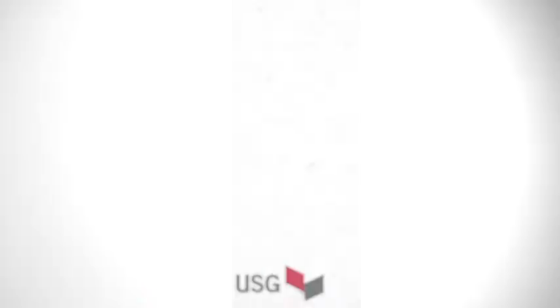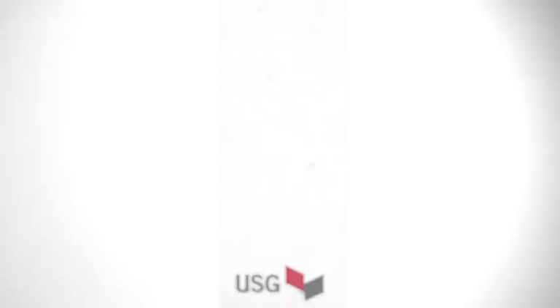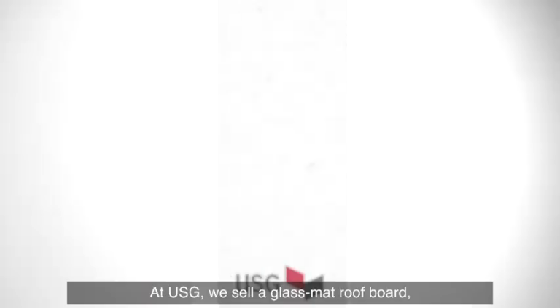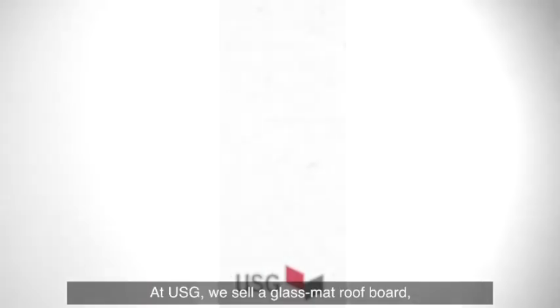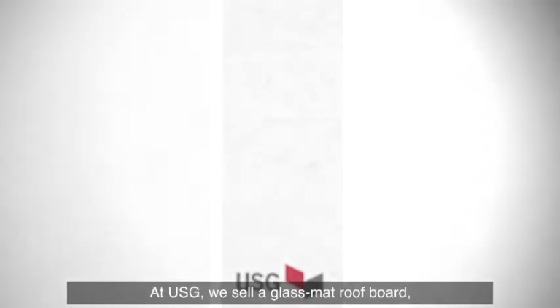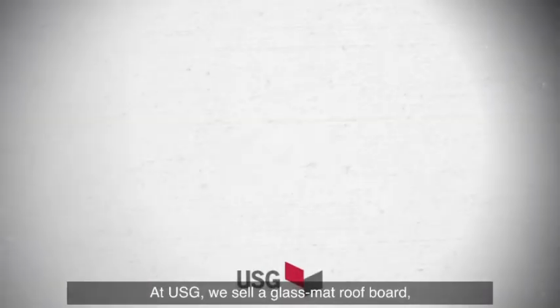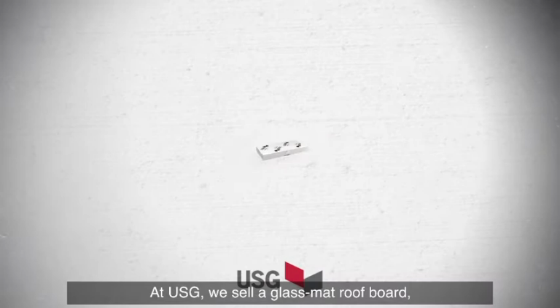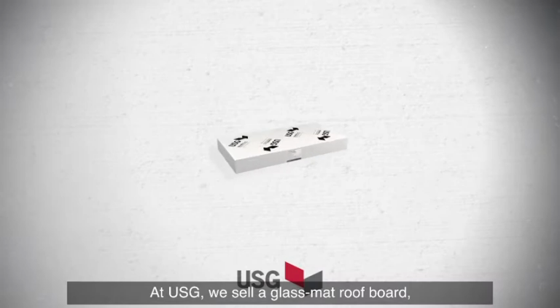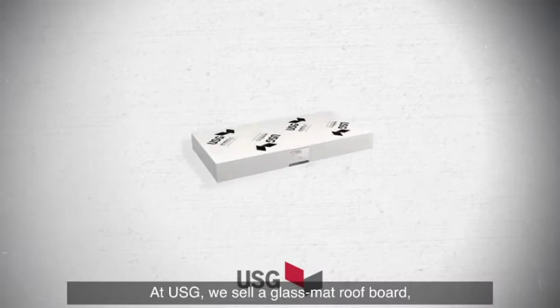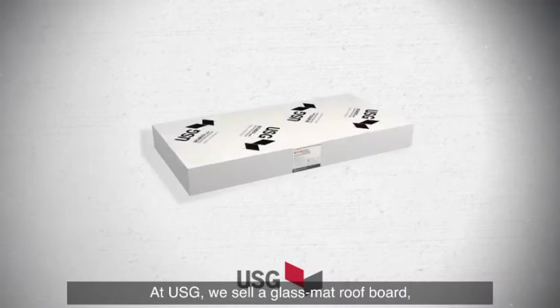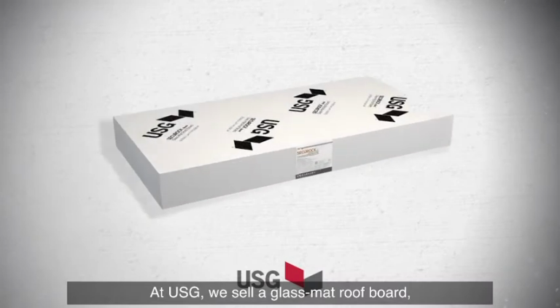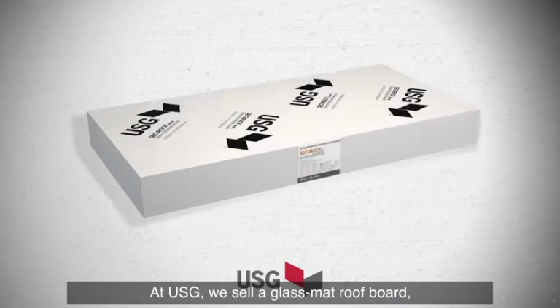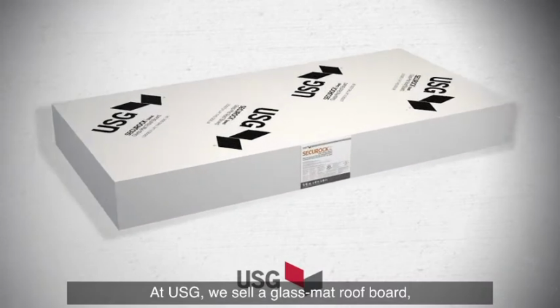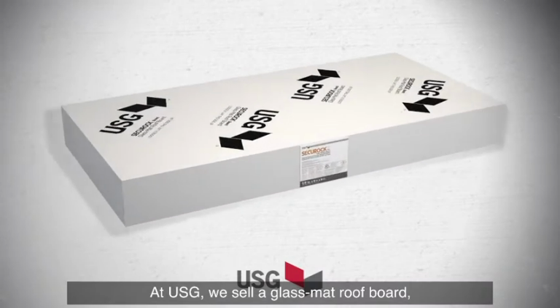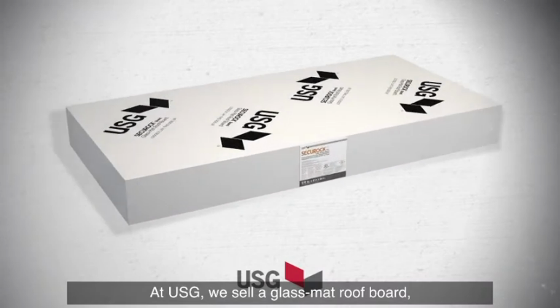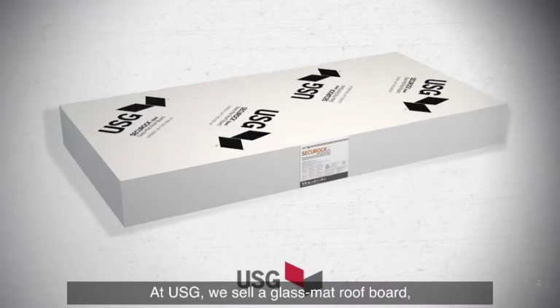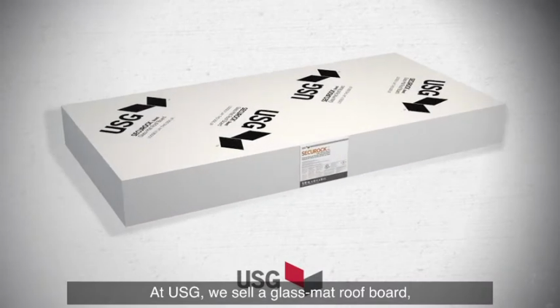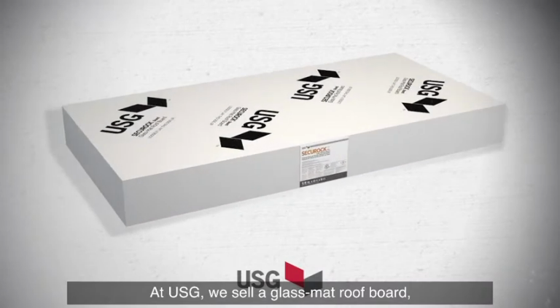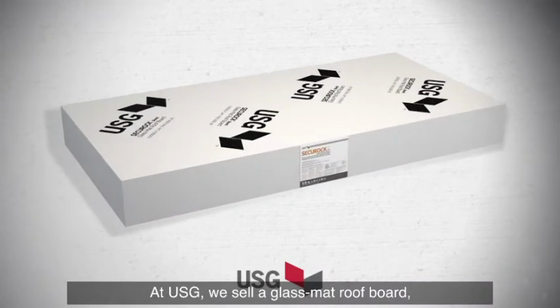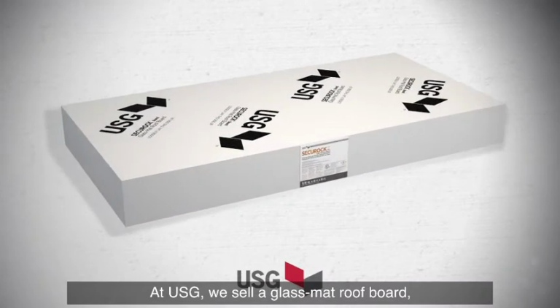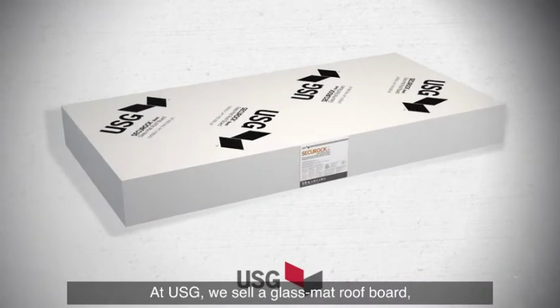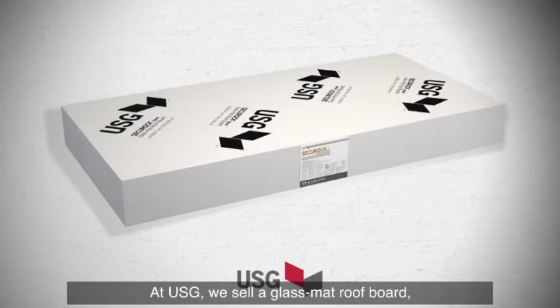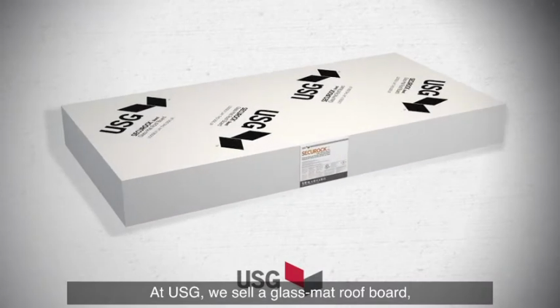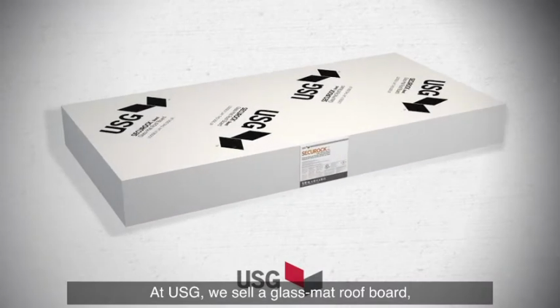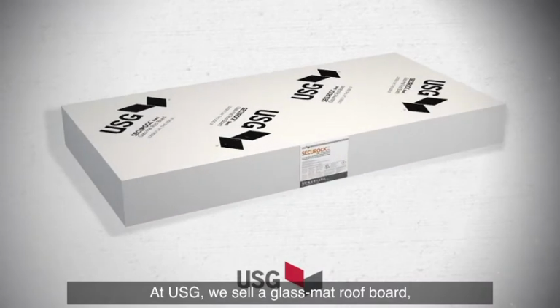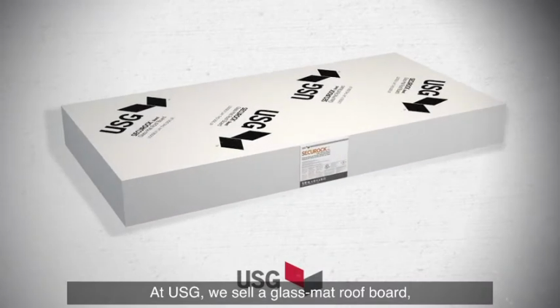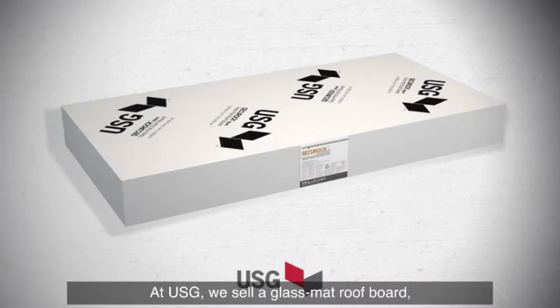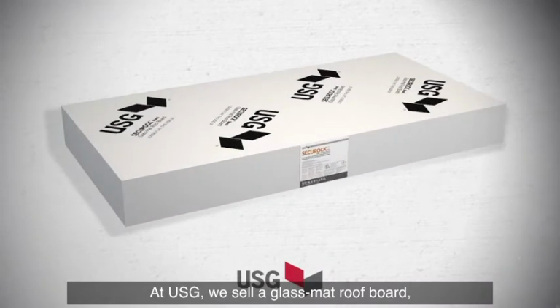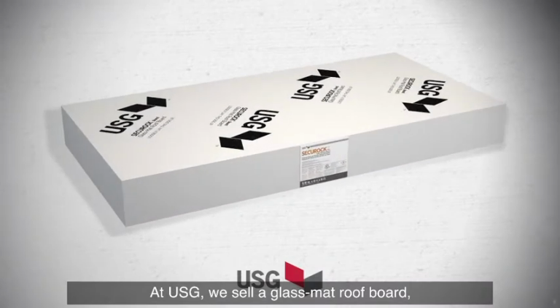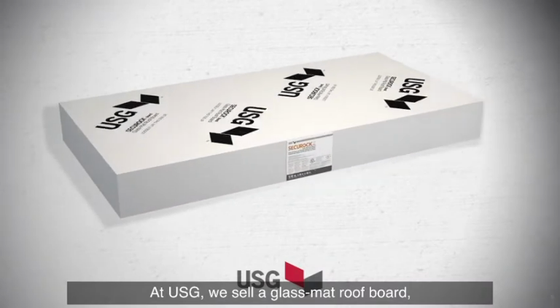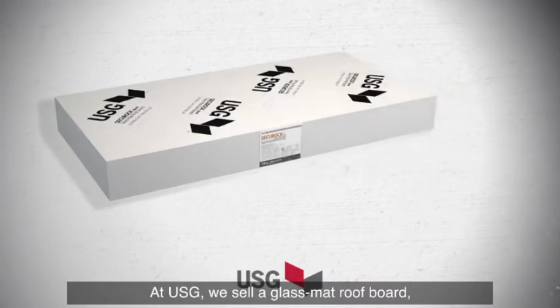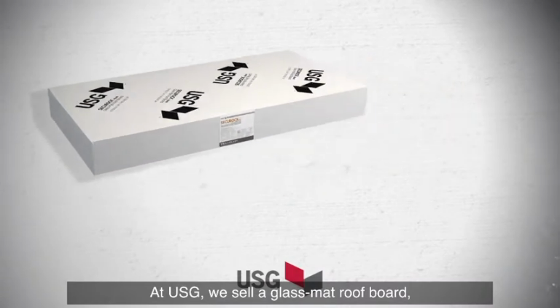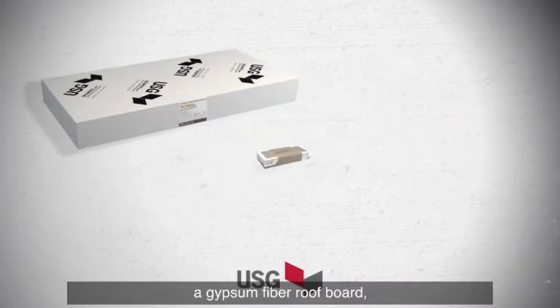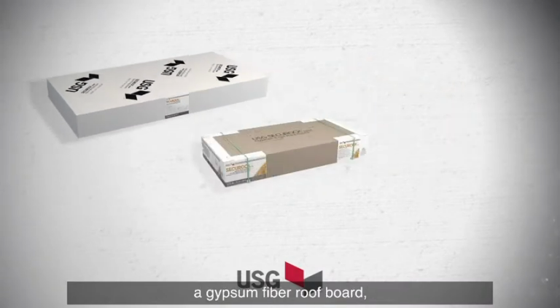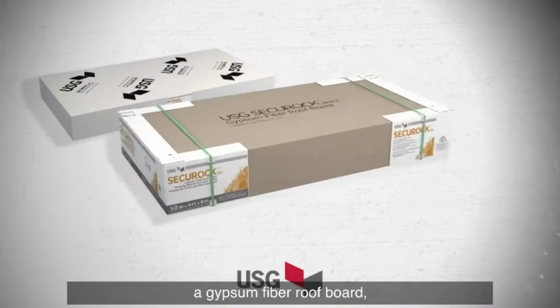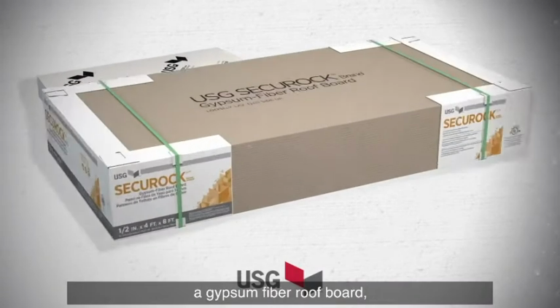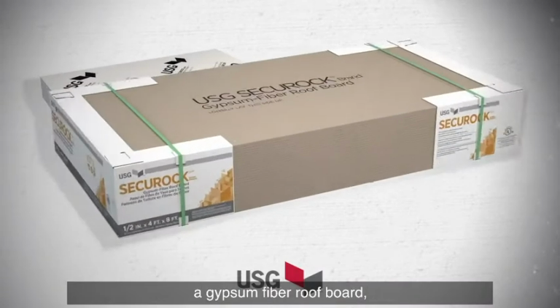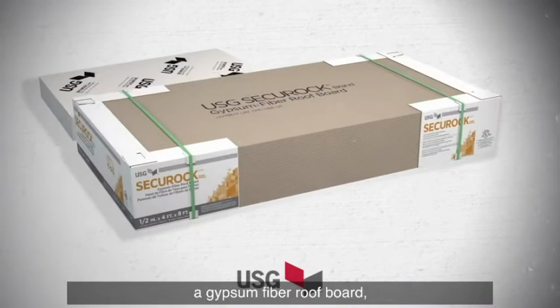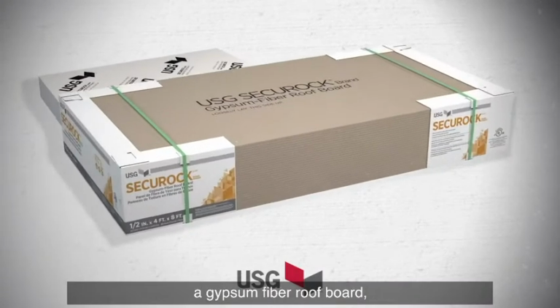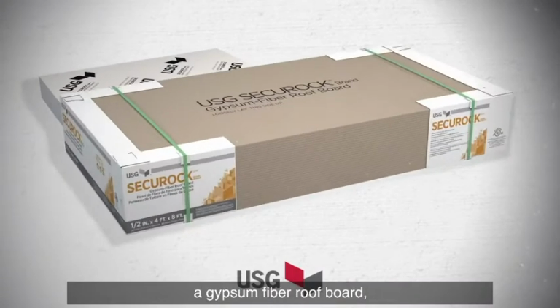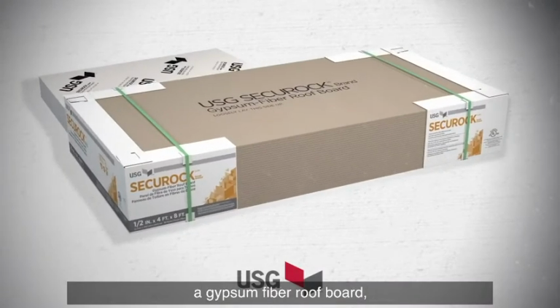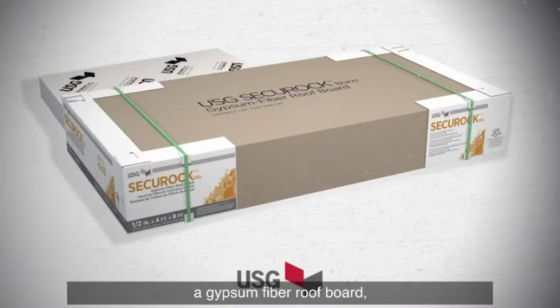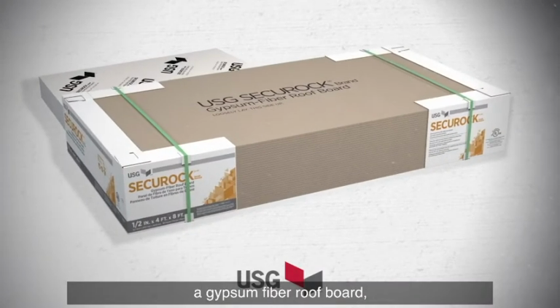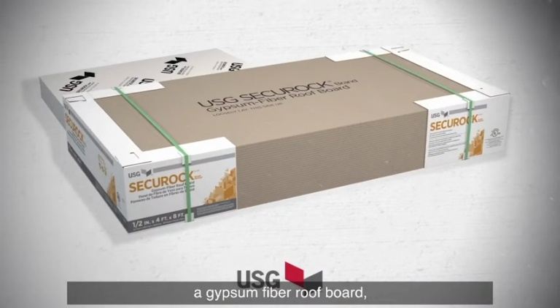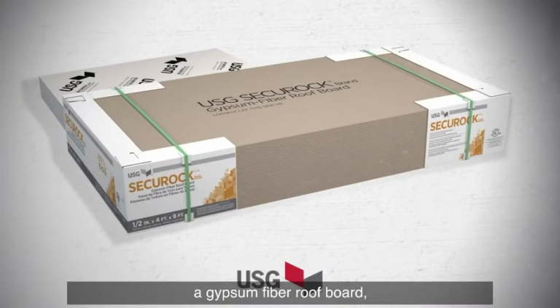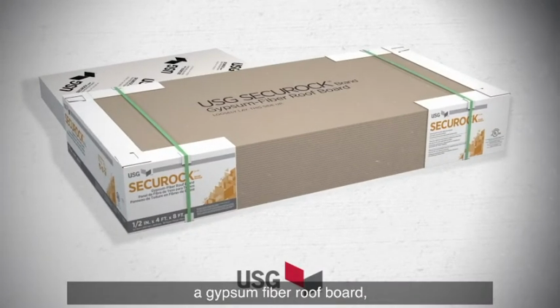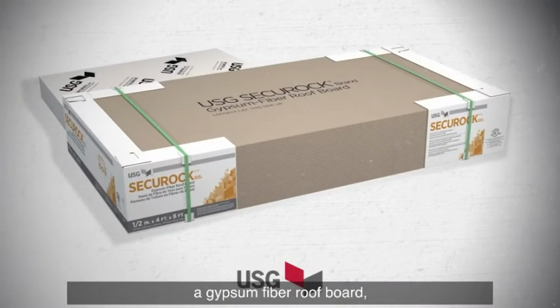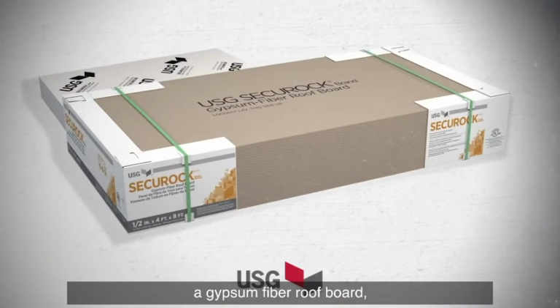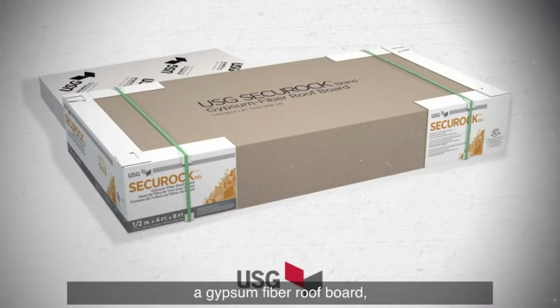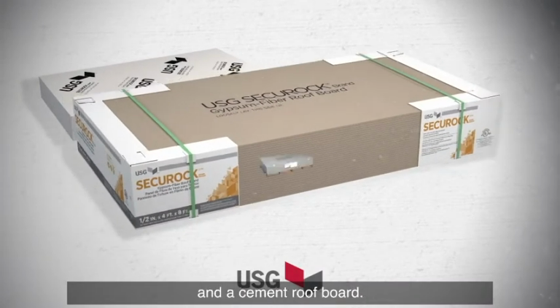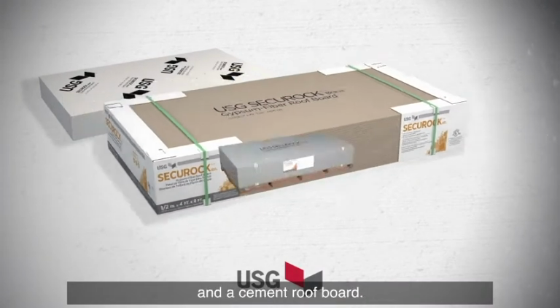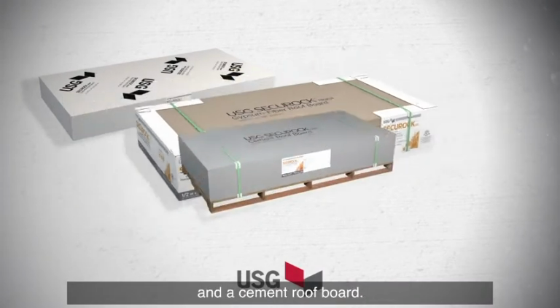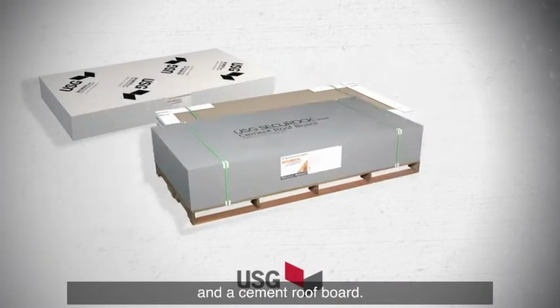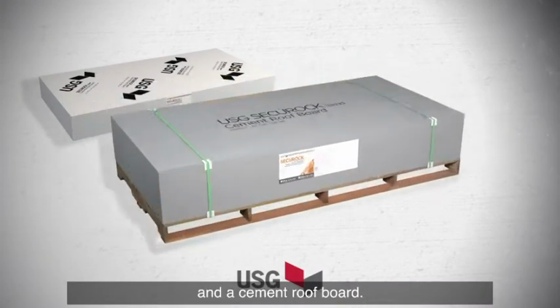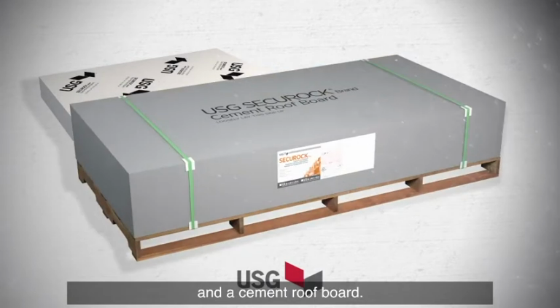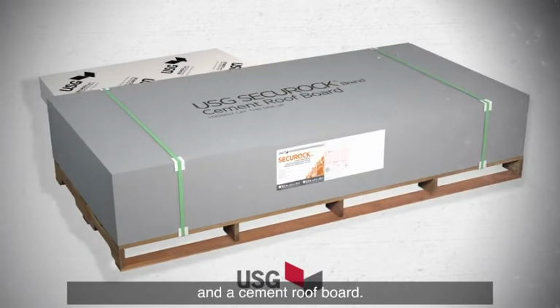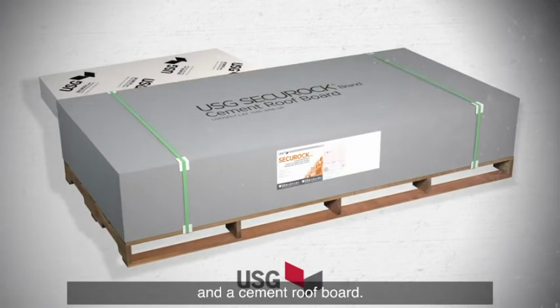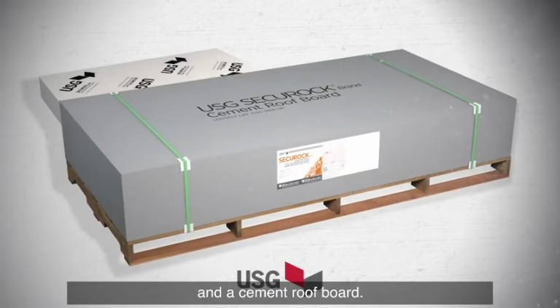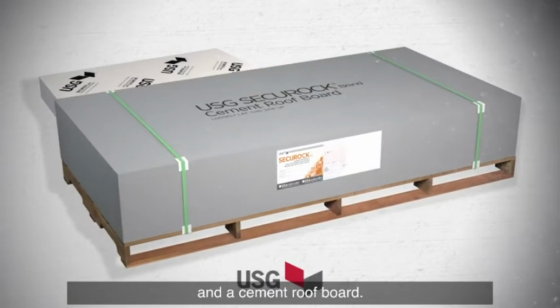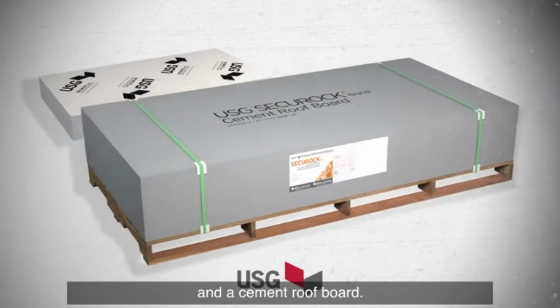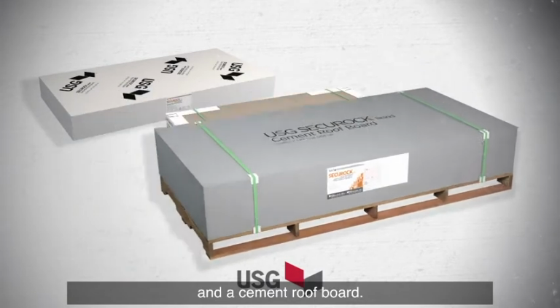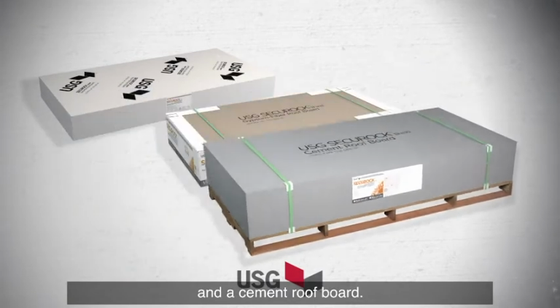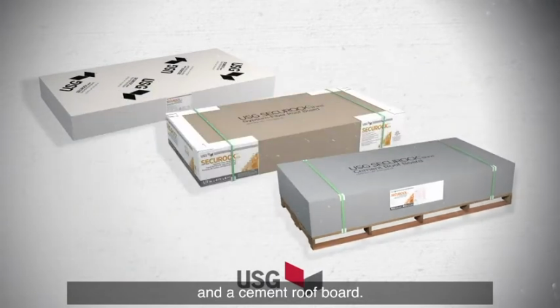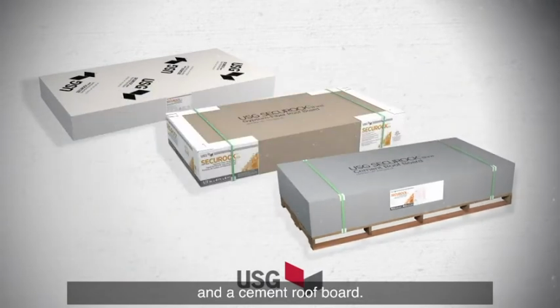At USG we sell a glass mat roof board, a gypsum fiber roof board, and a cement roof board.